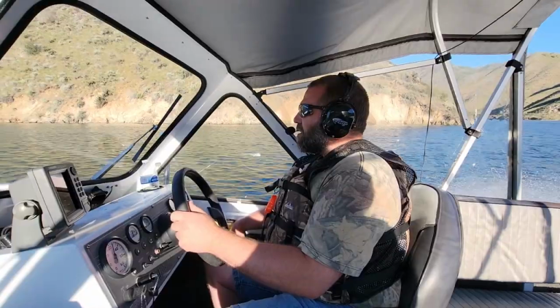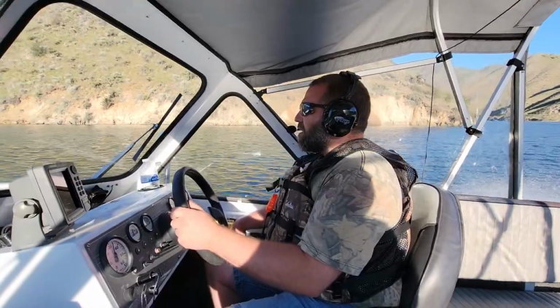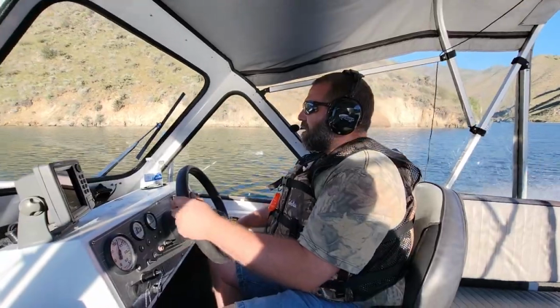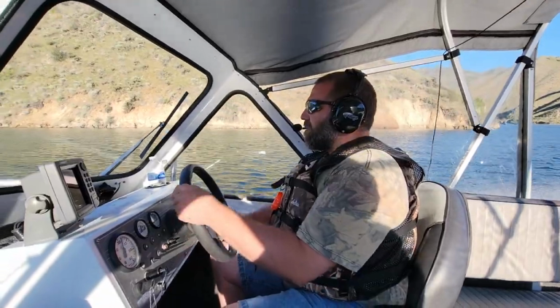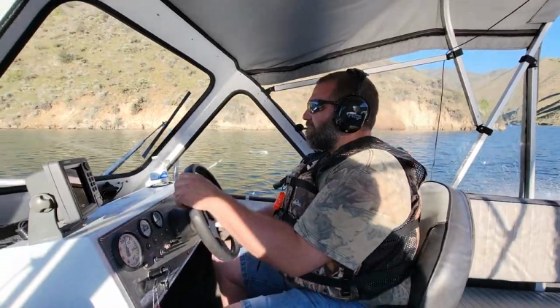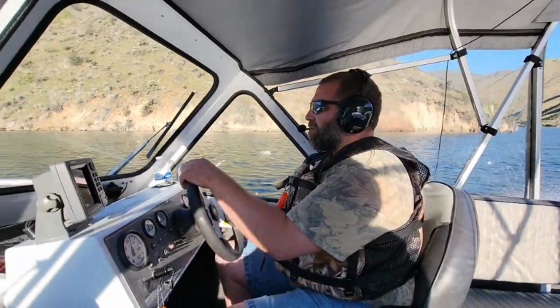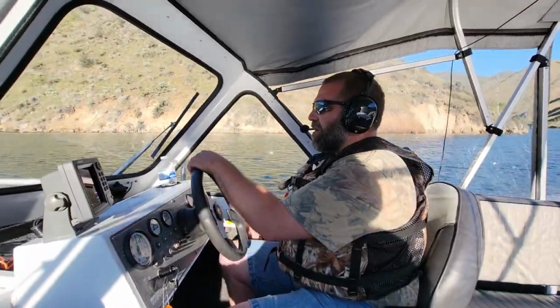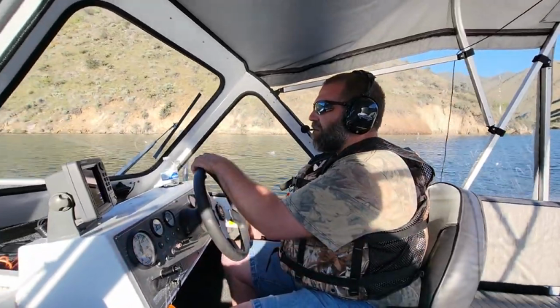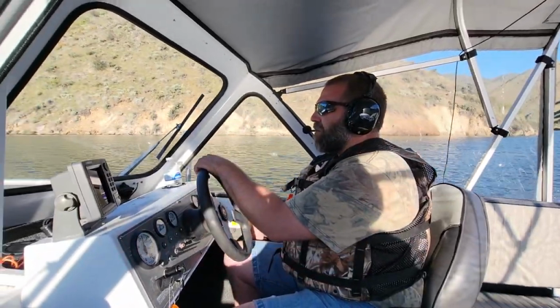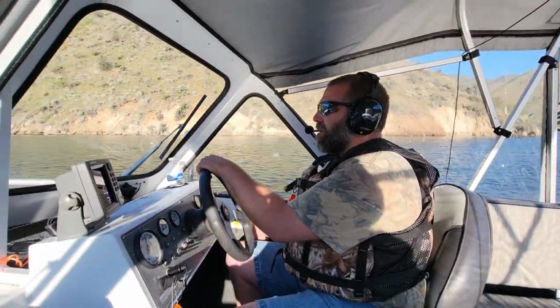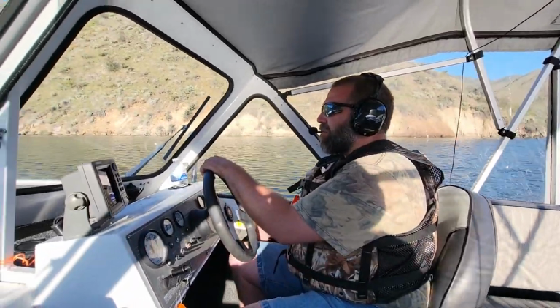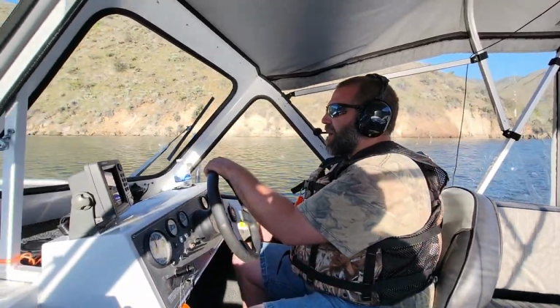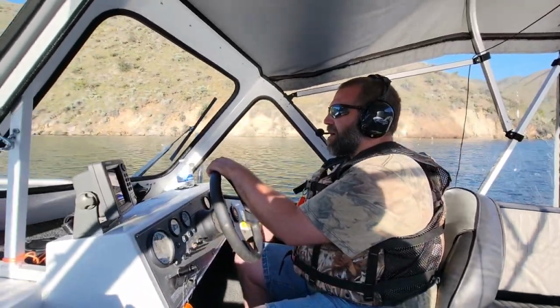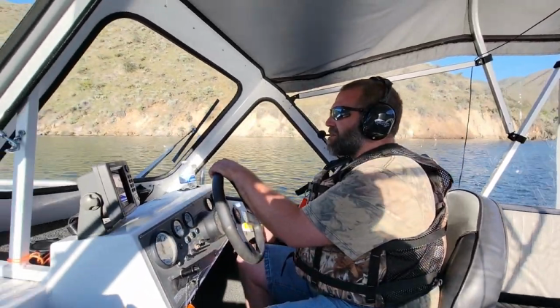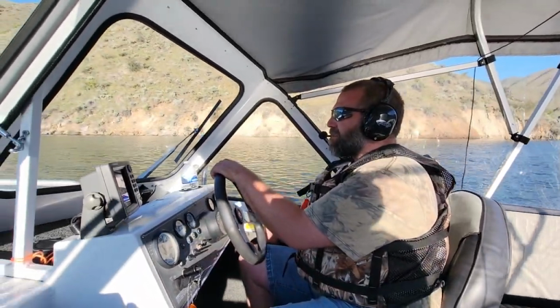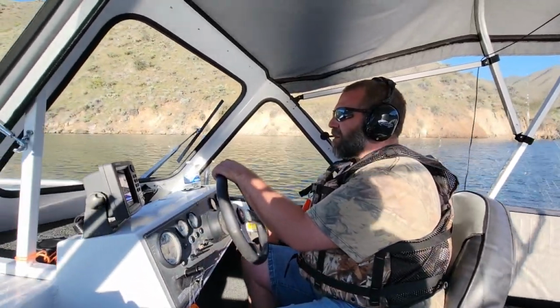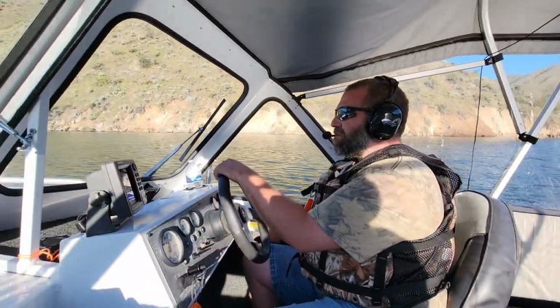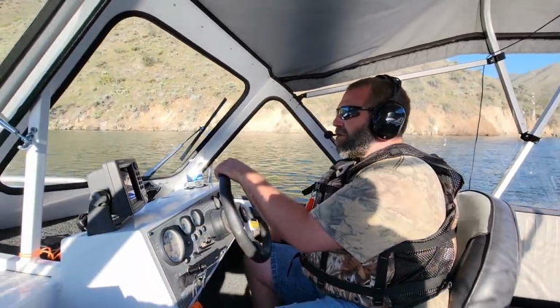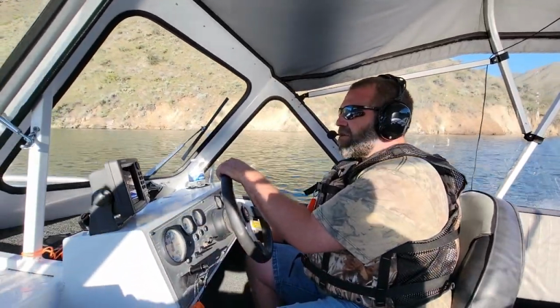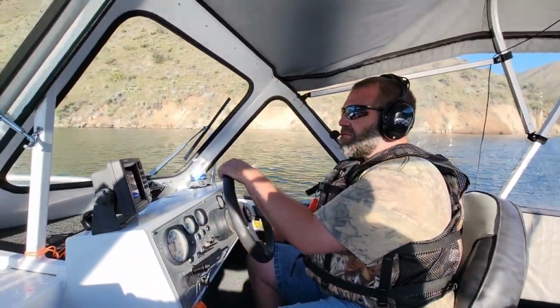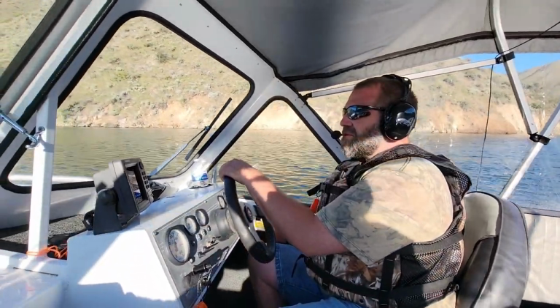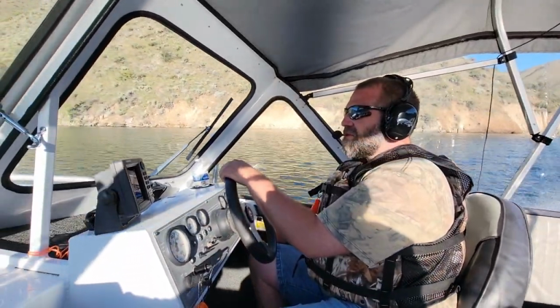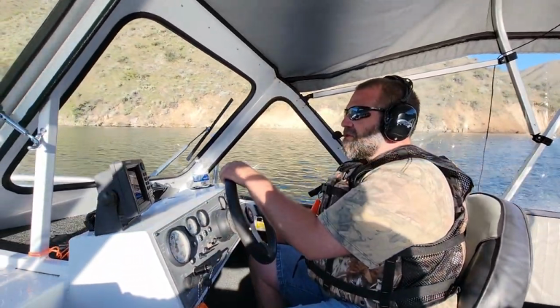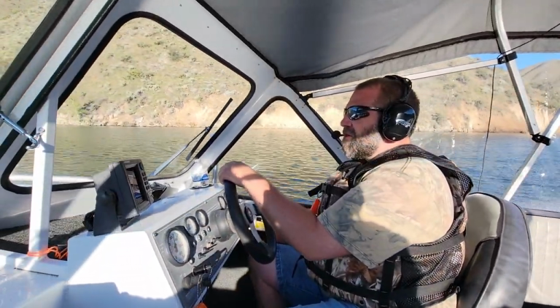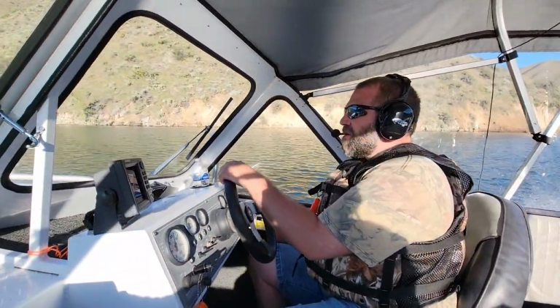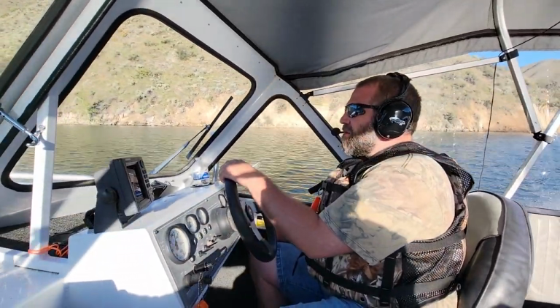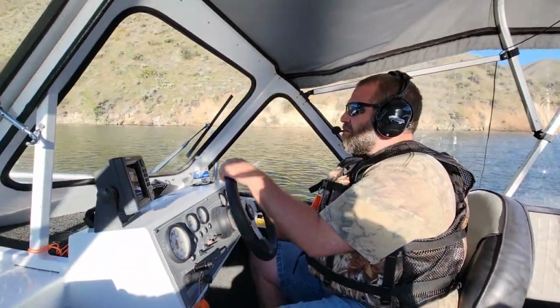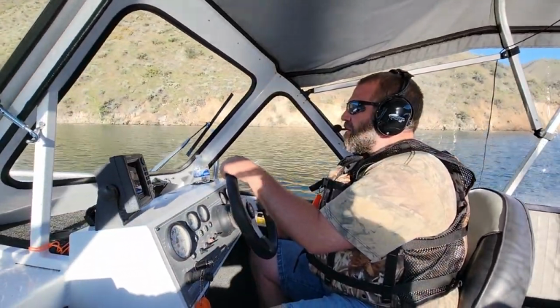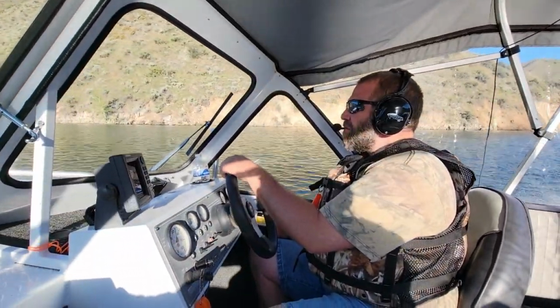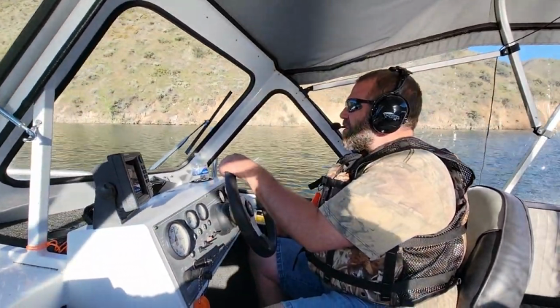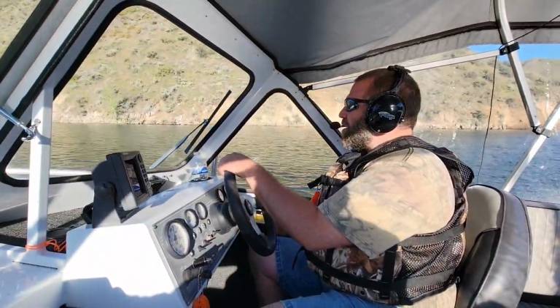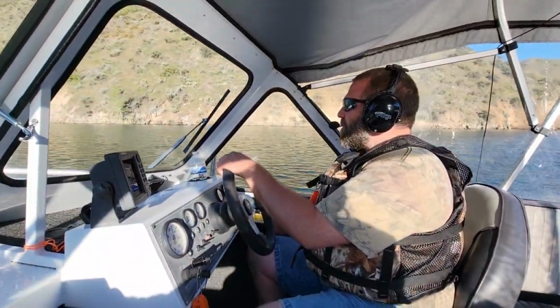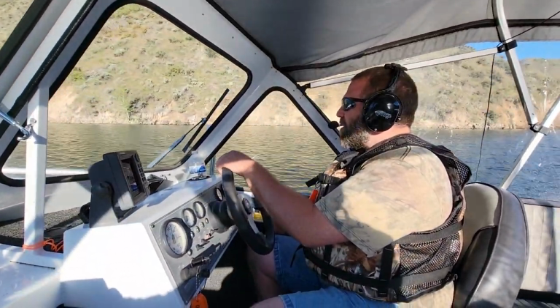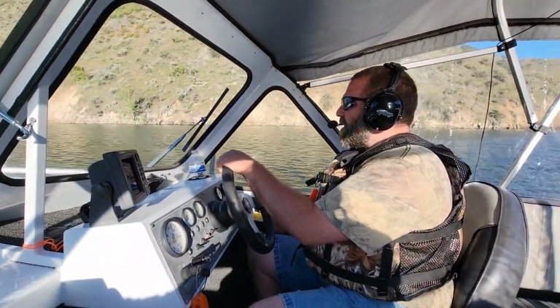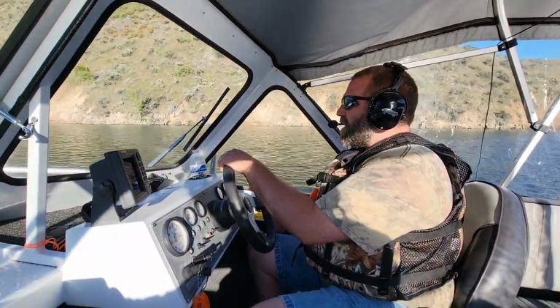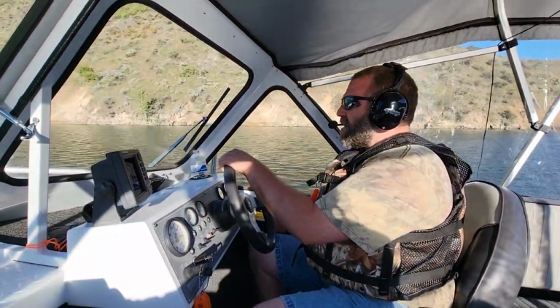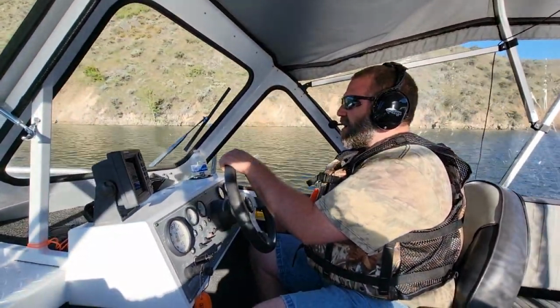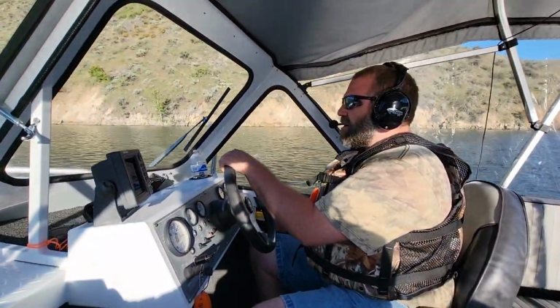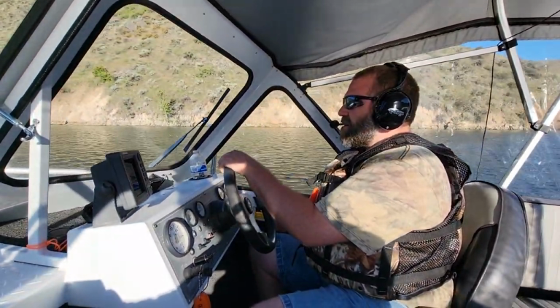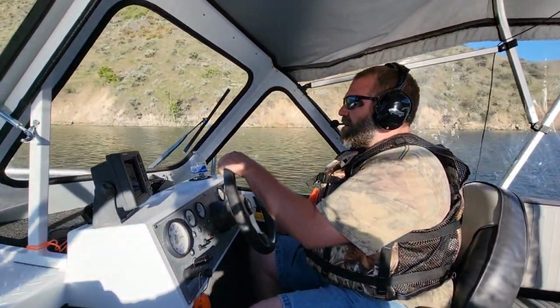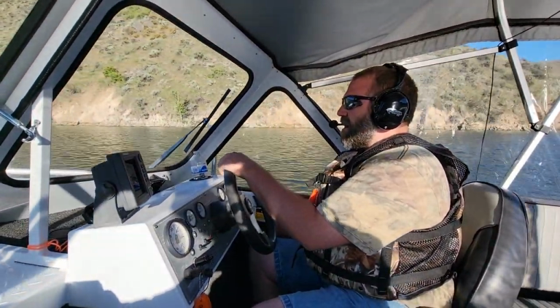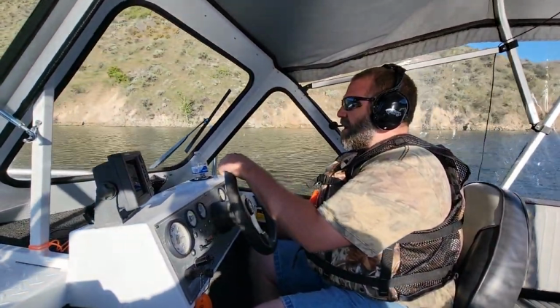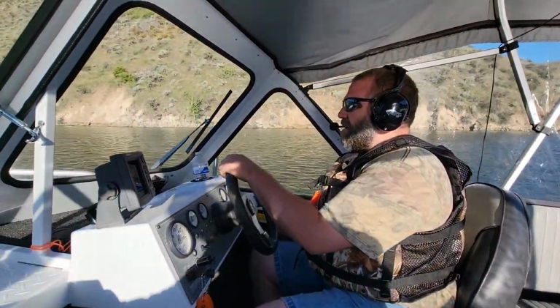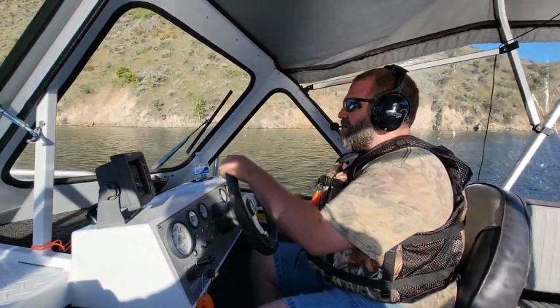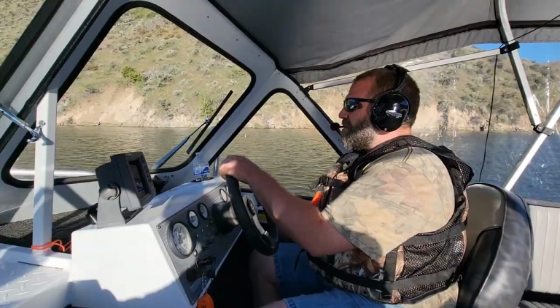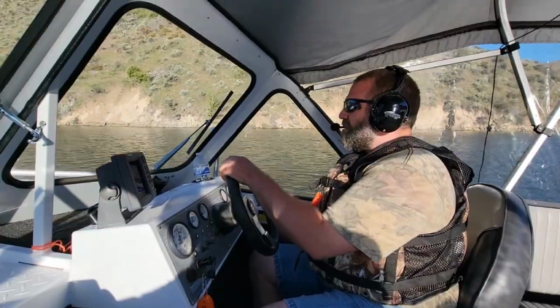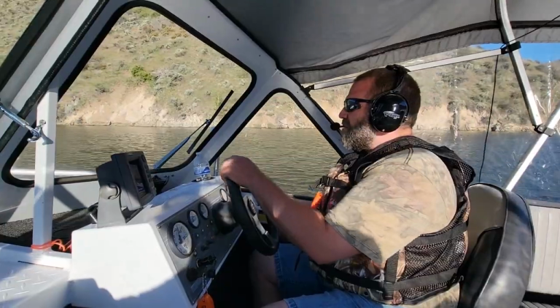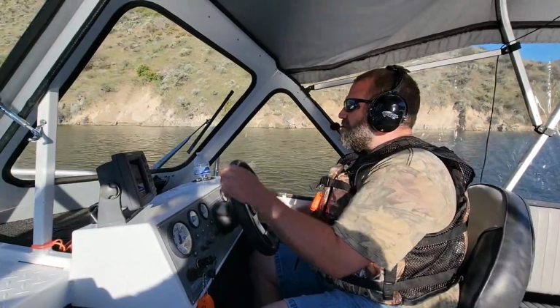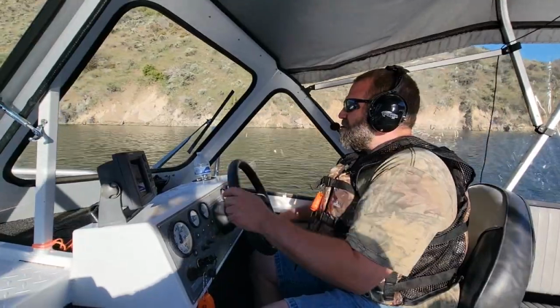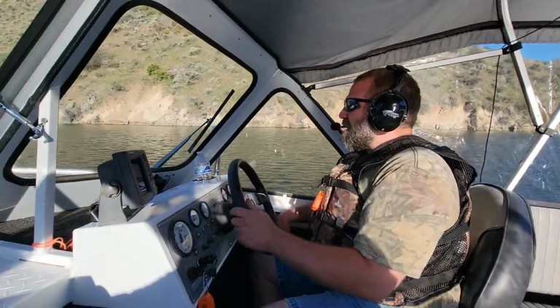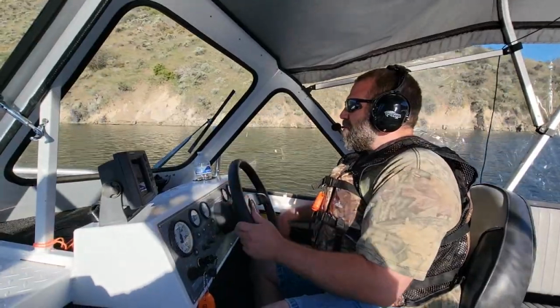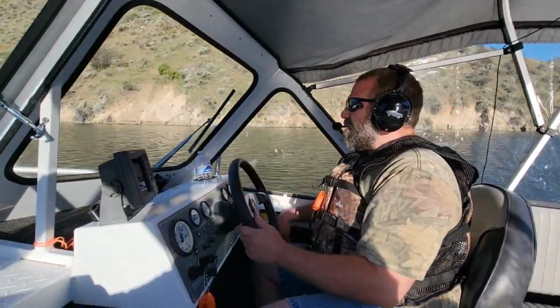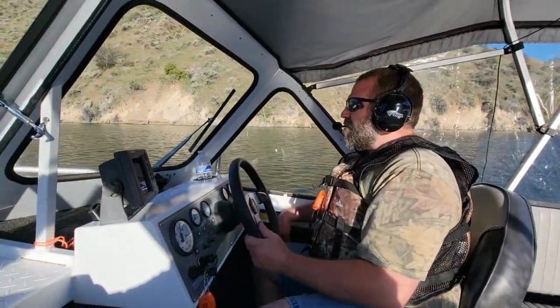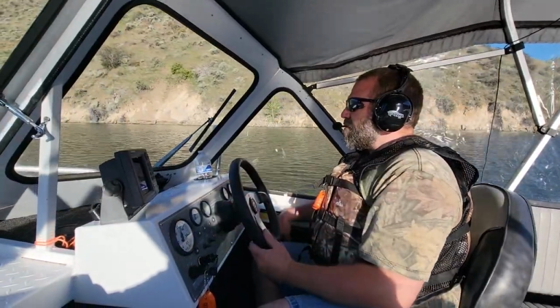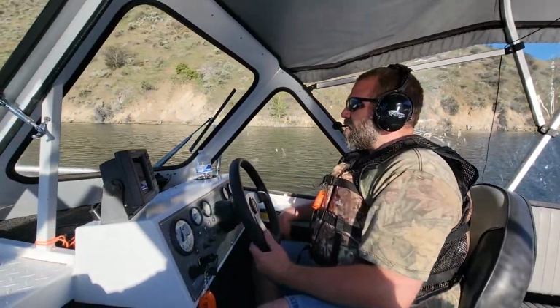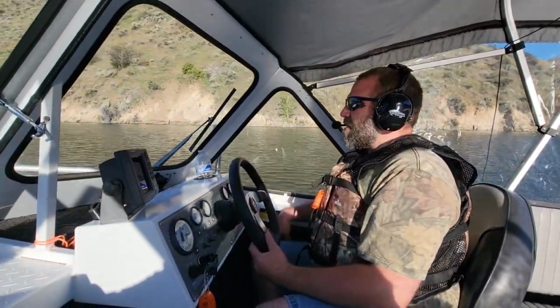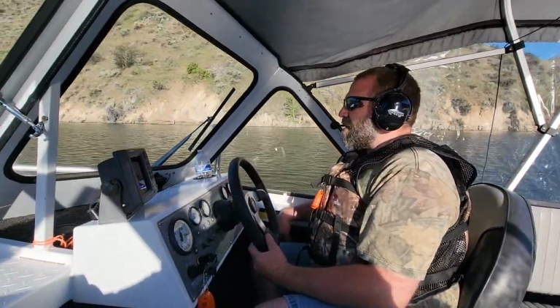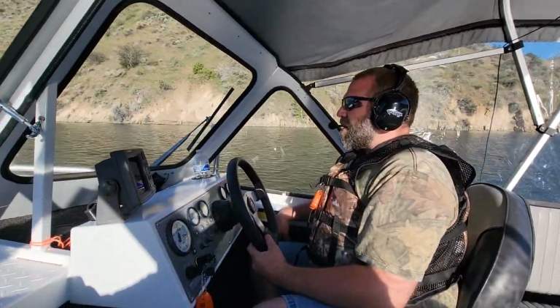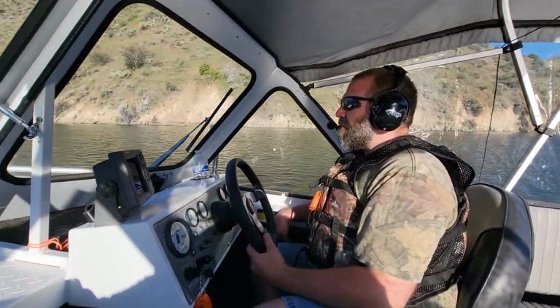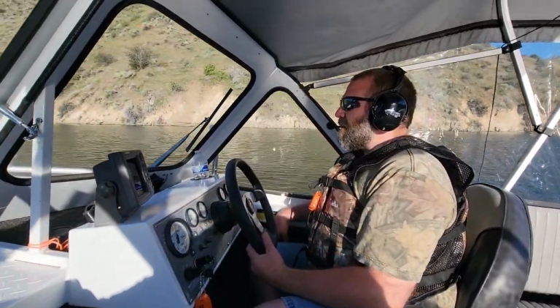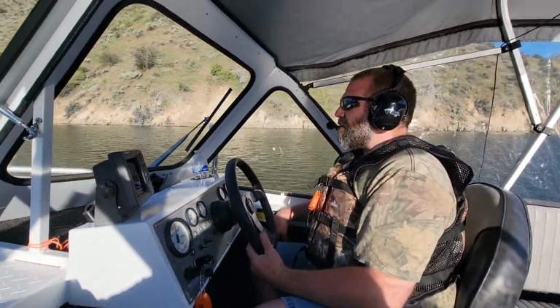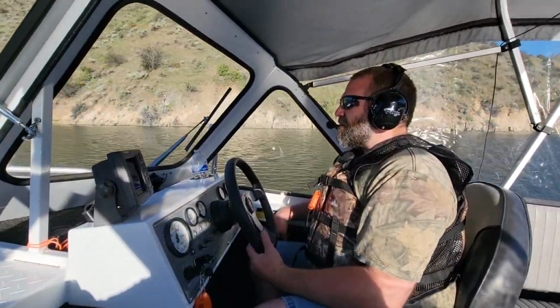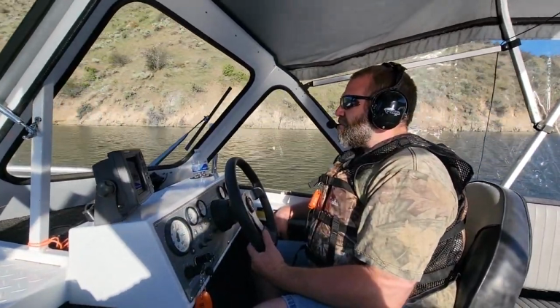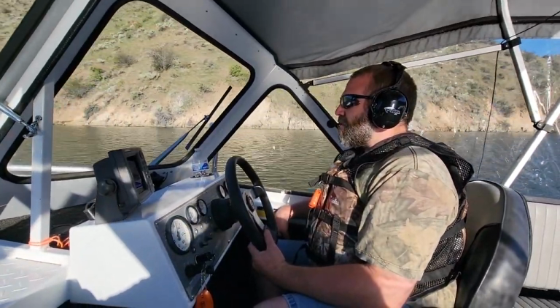Hello everyone and welcome back to Milo Farms. We're up at the lake again today with the new jet boat. We're up at Lucky Peak Reservoir.